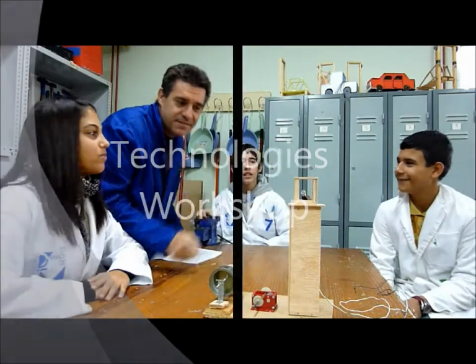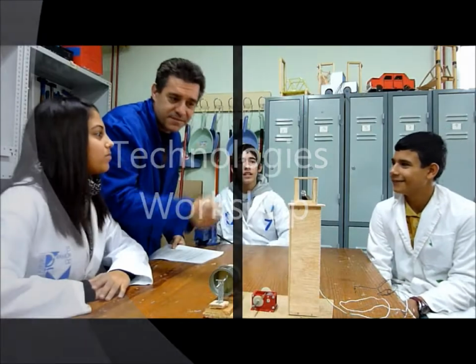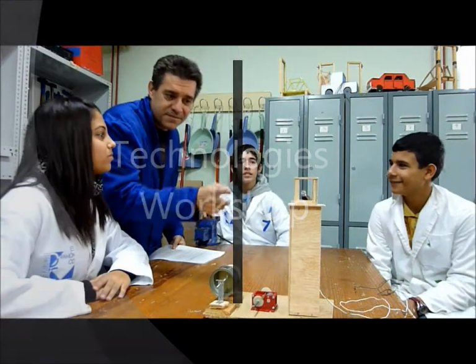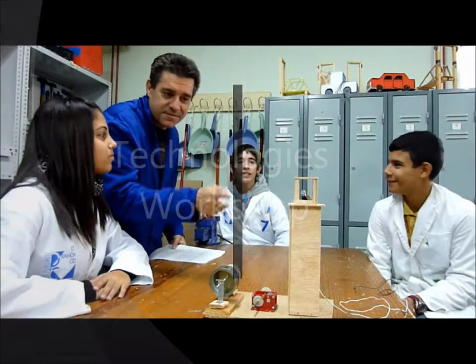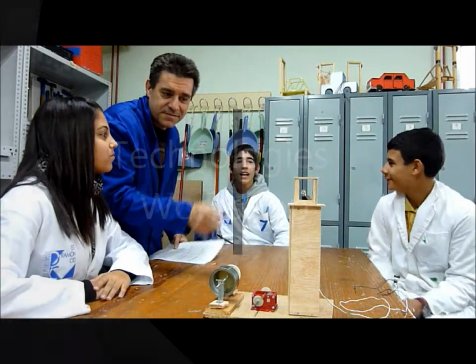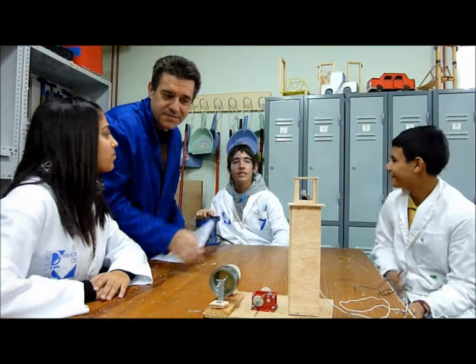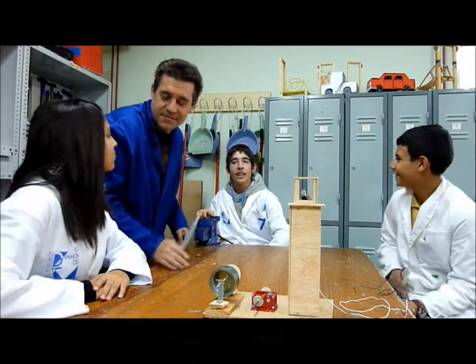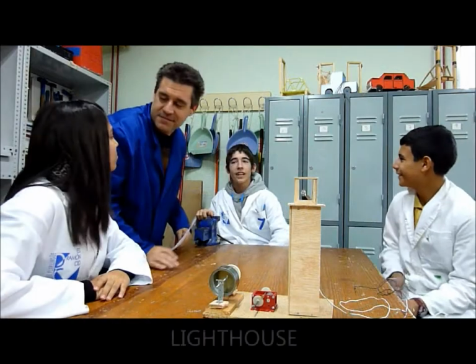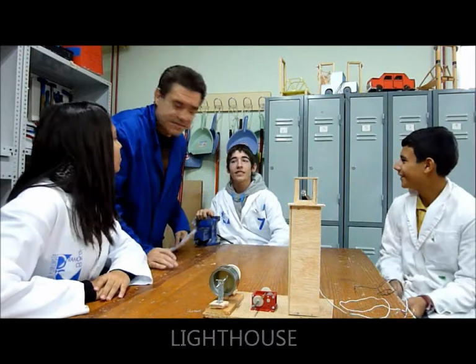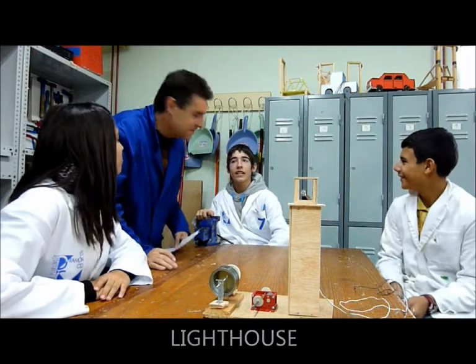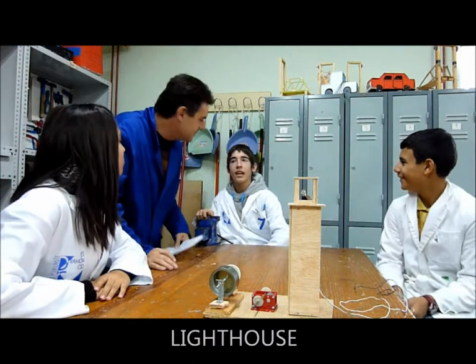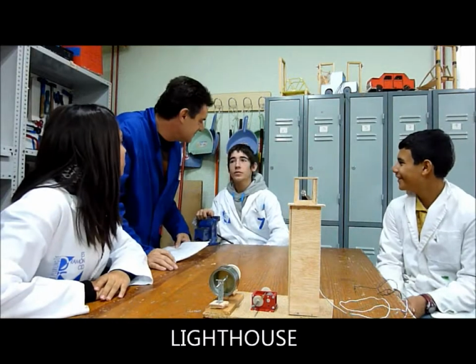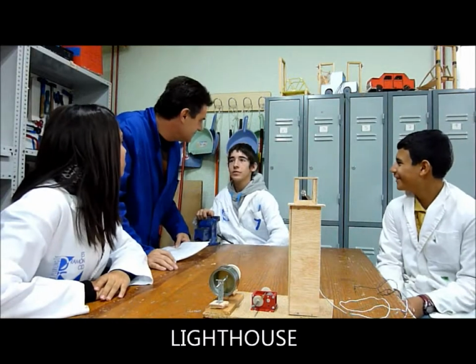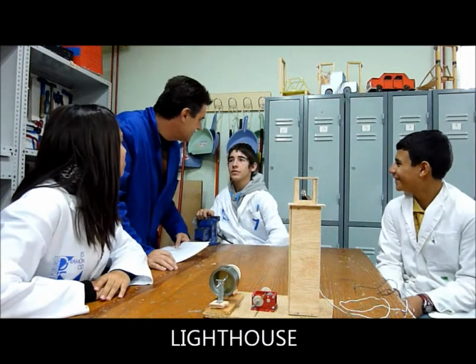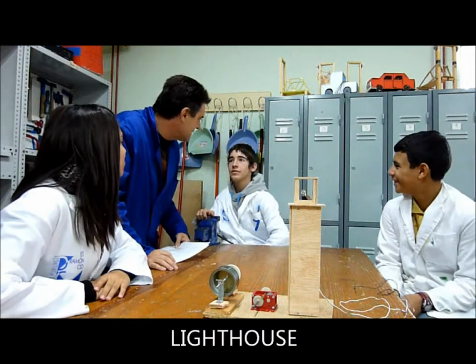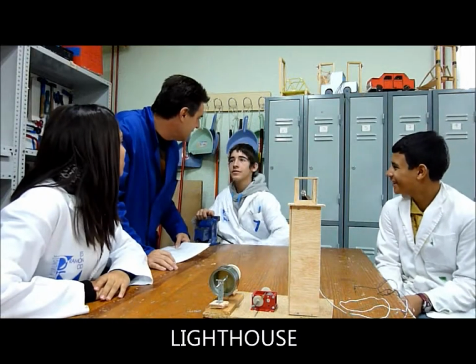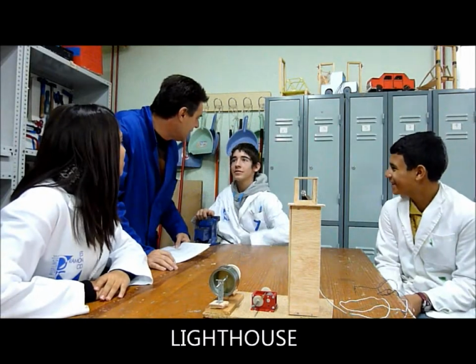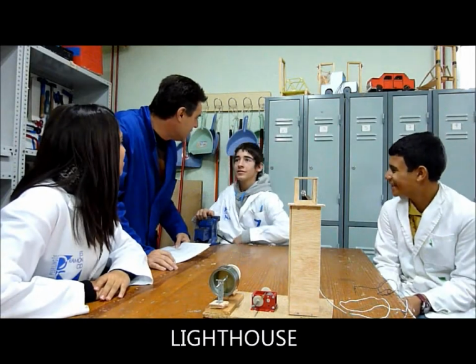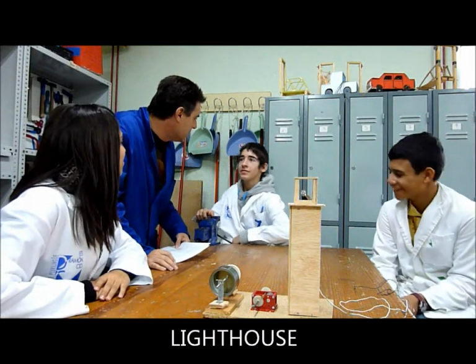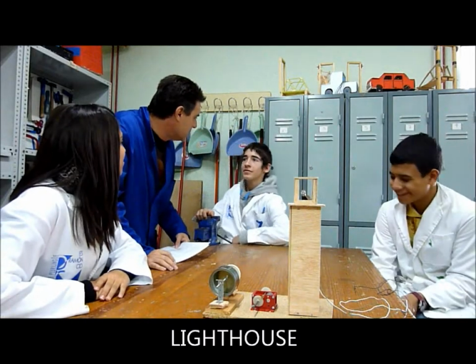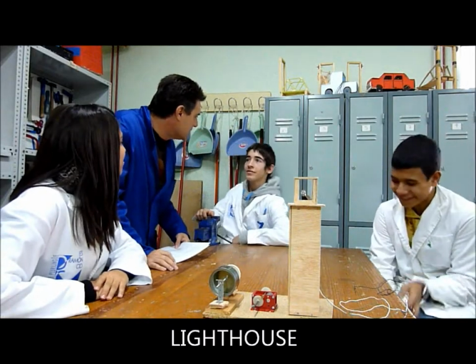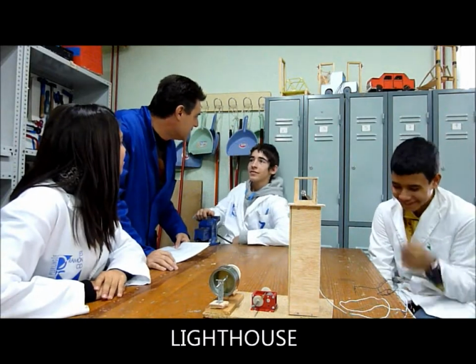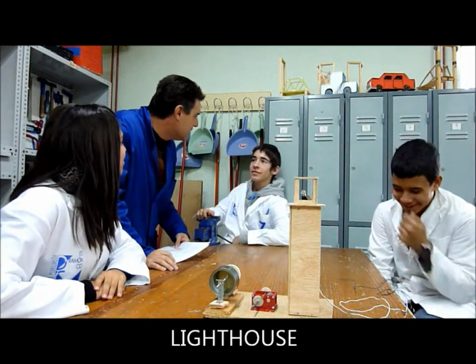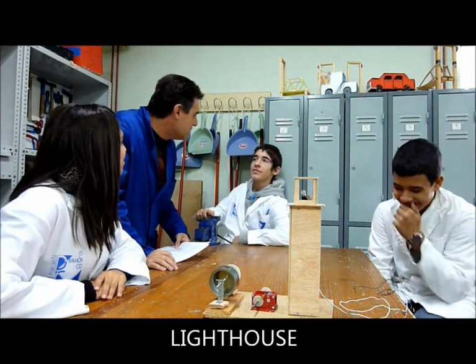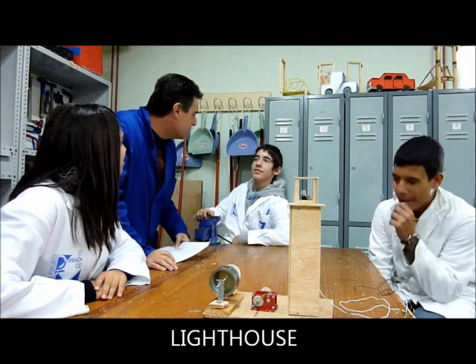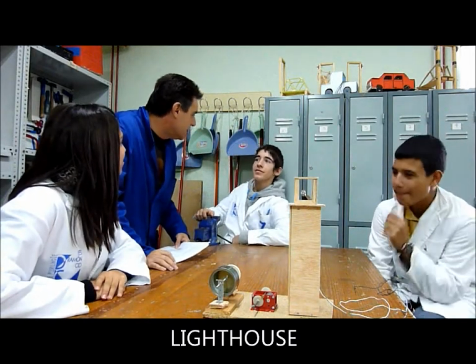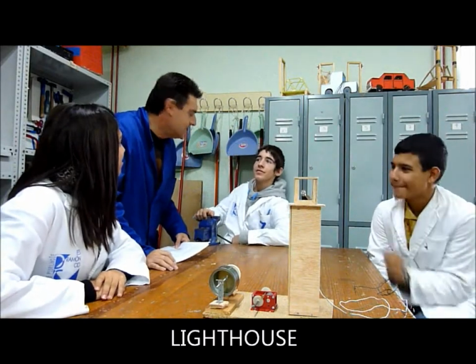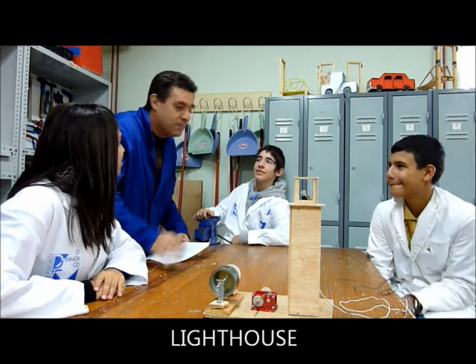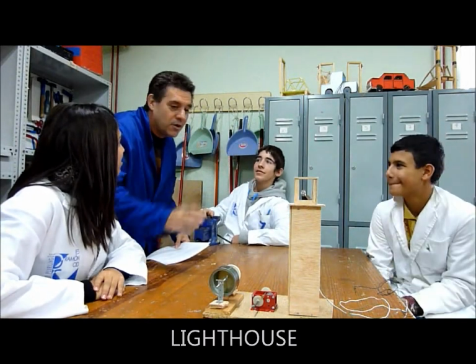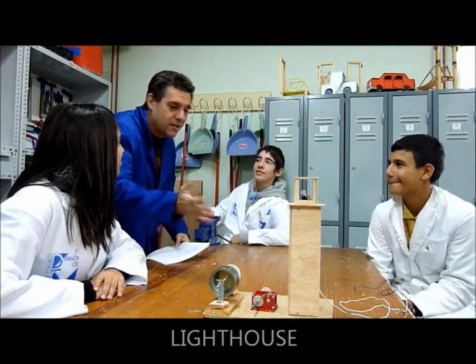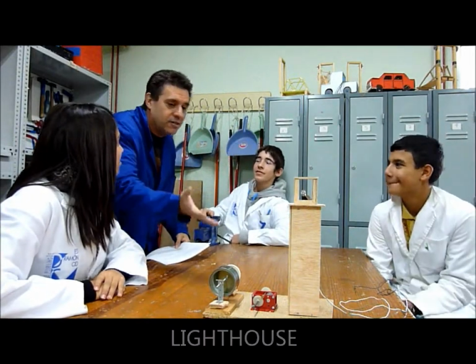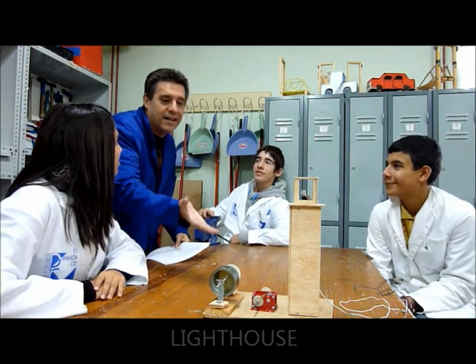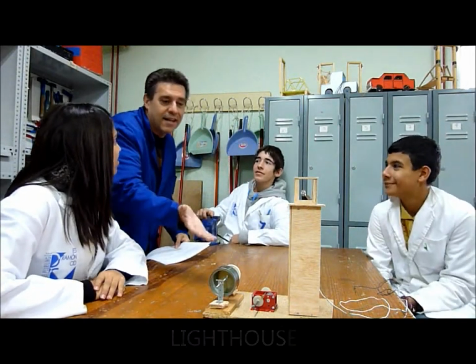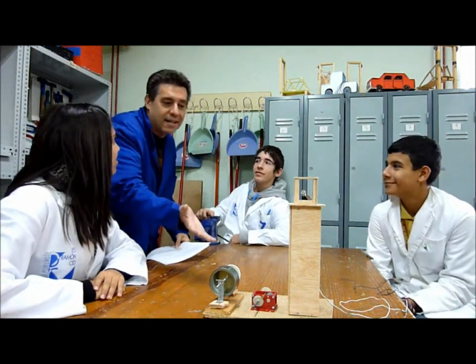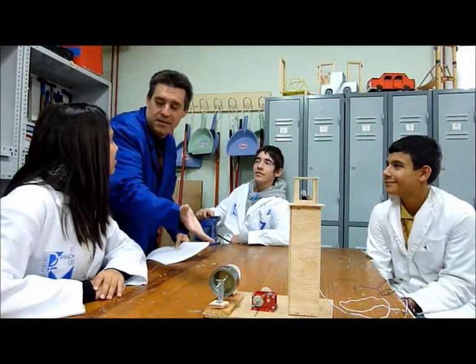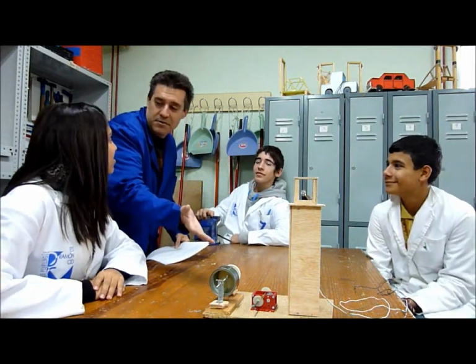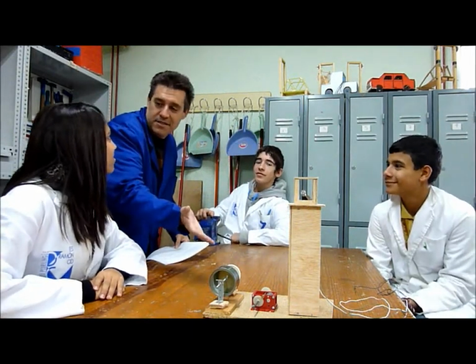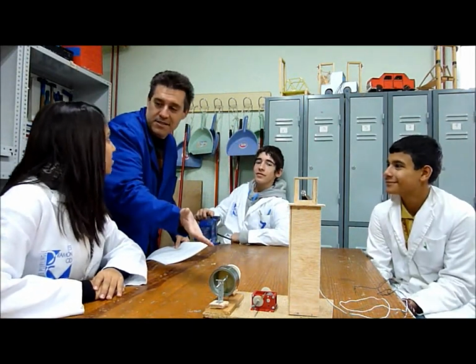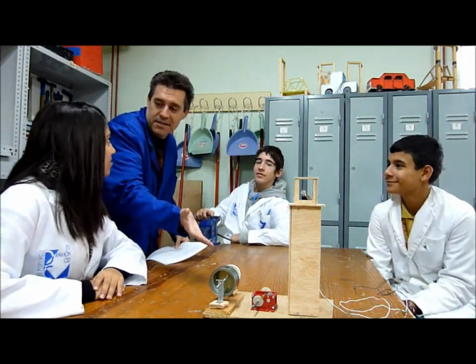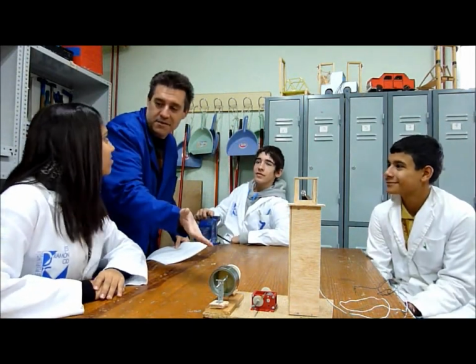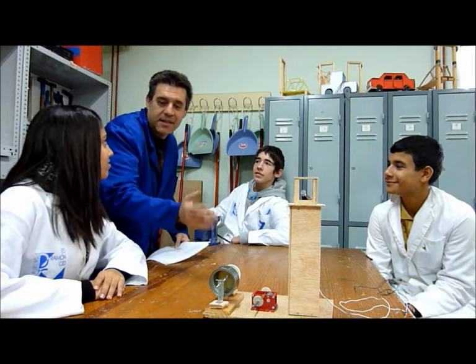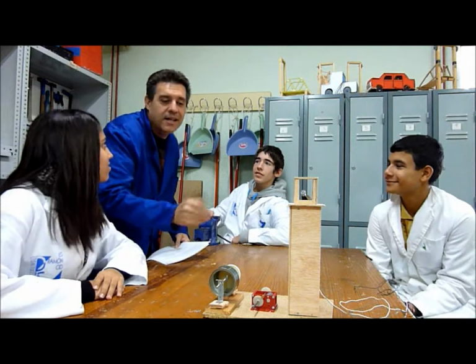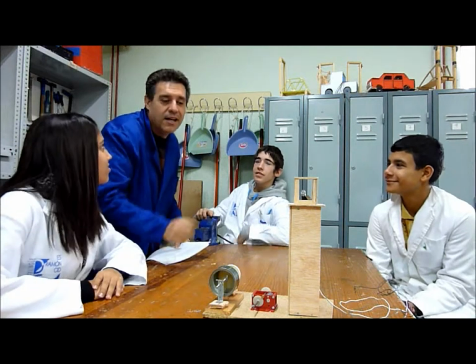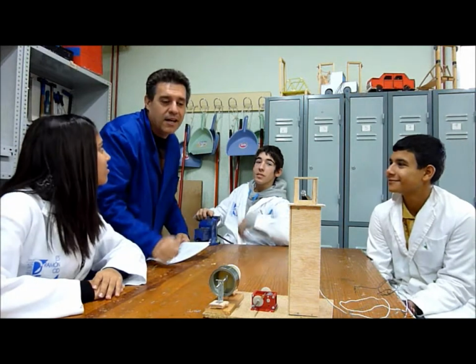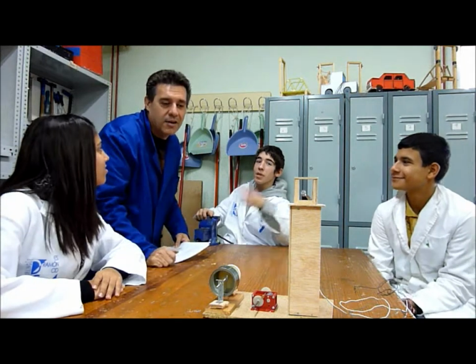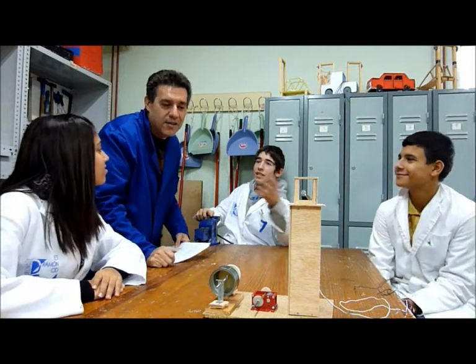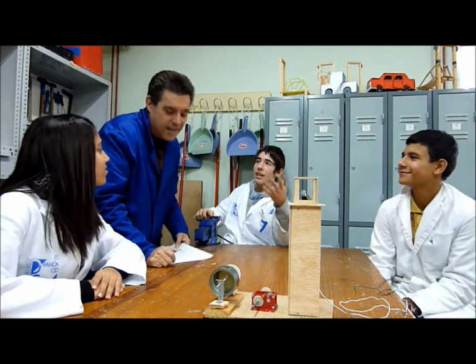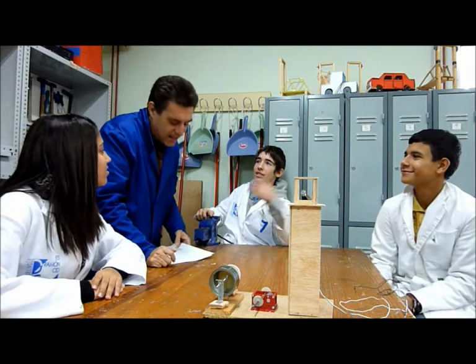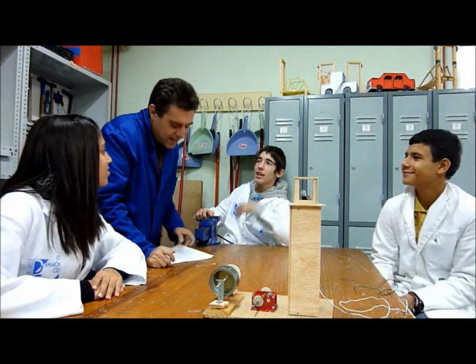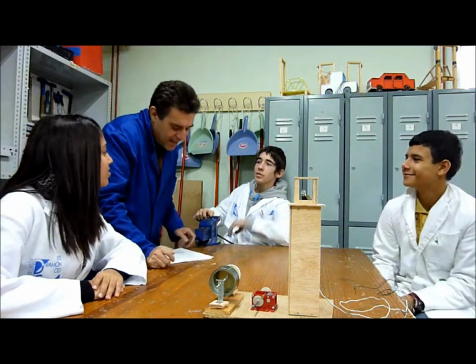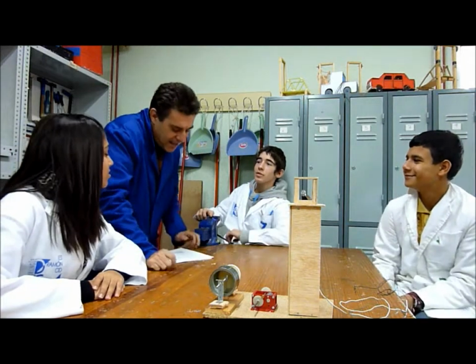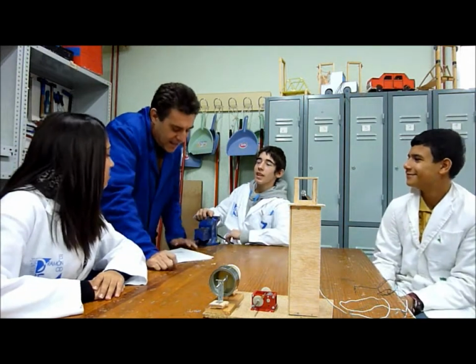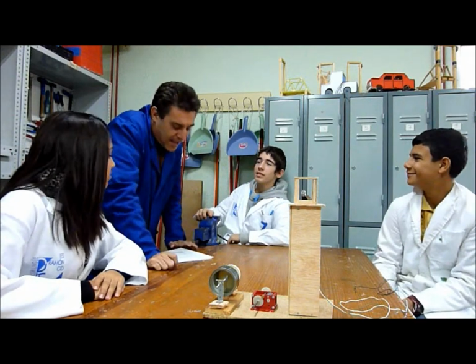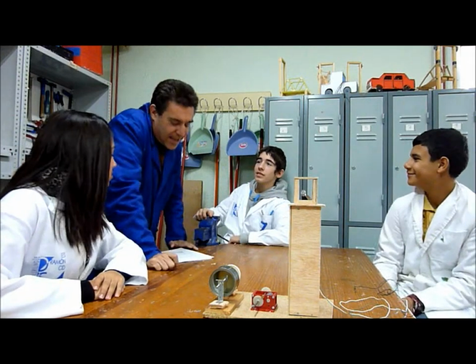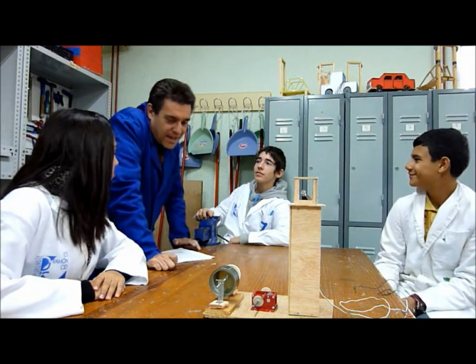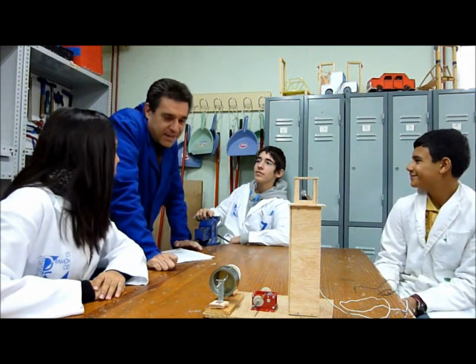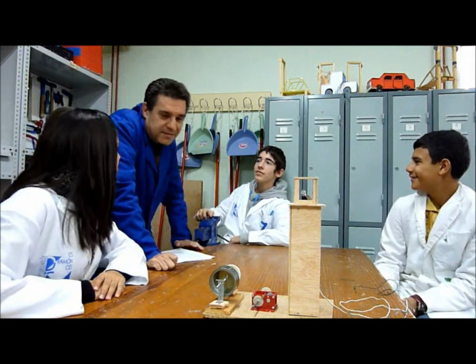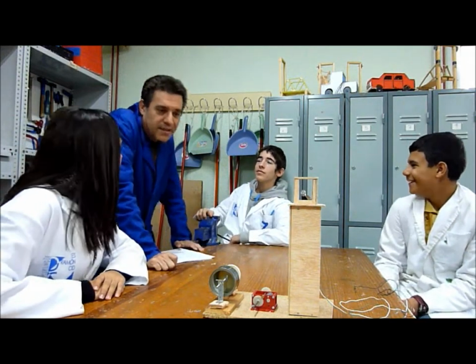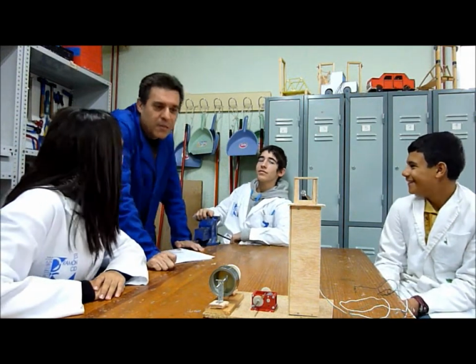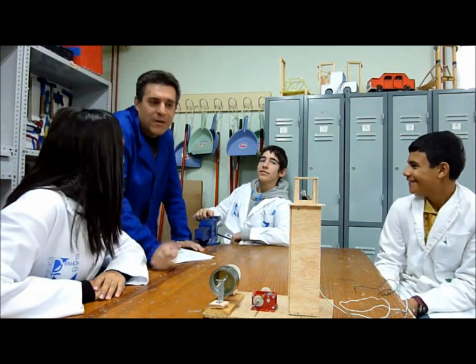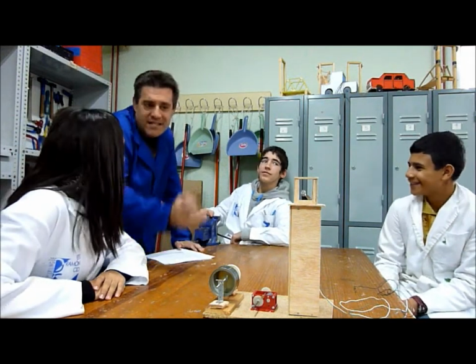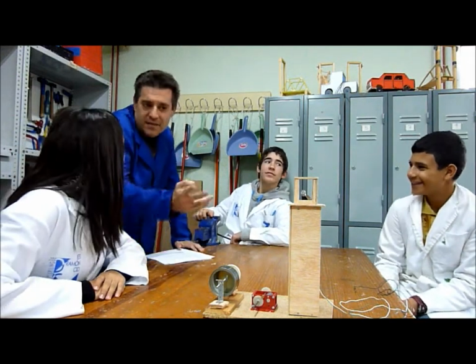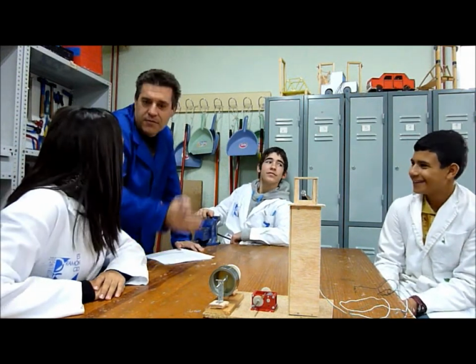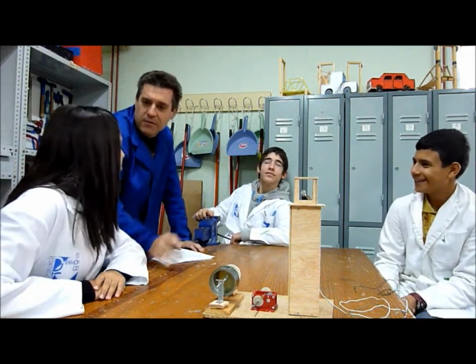That's a lighthouse. It's a model of a lighthouse. And what's that for?